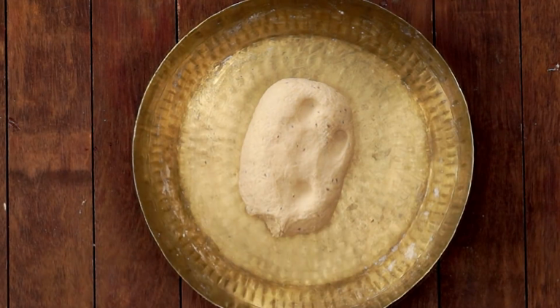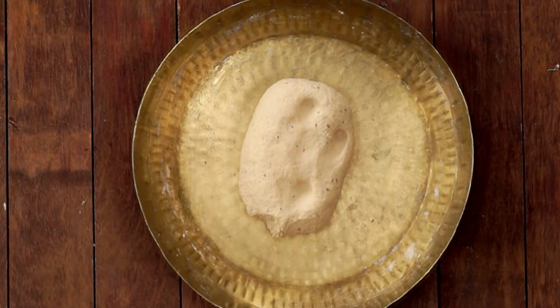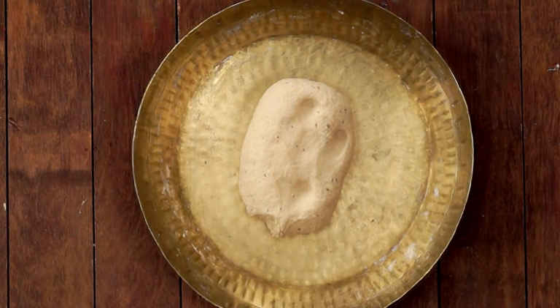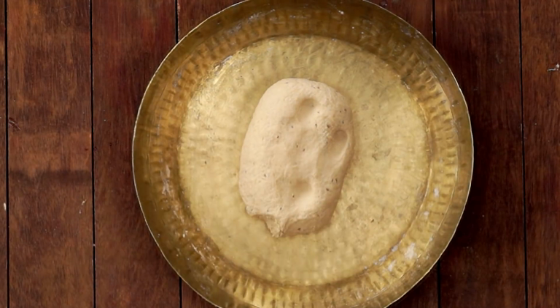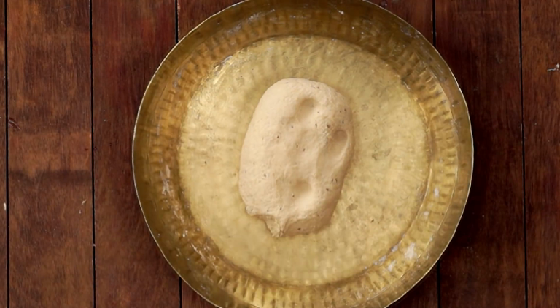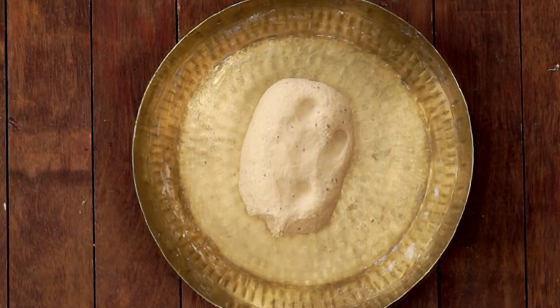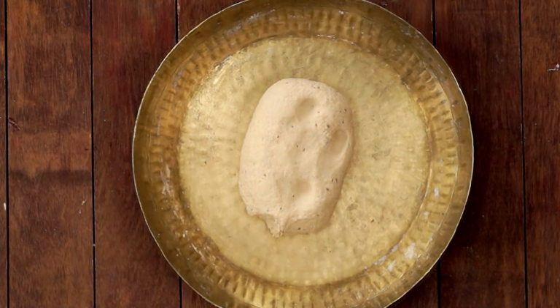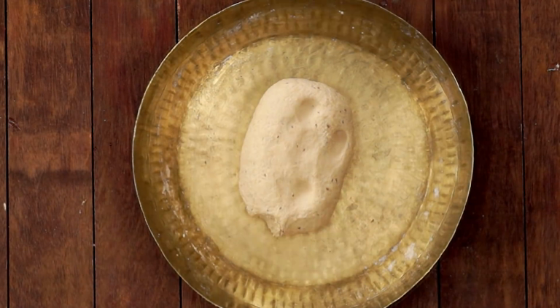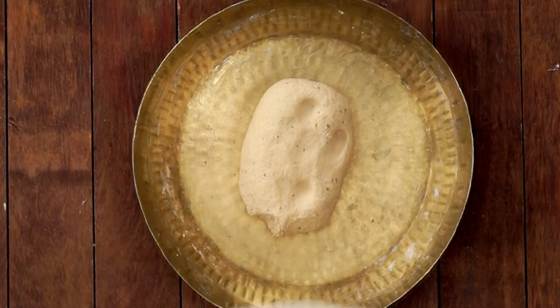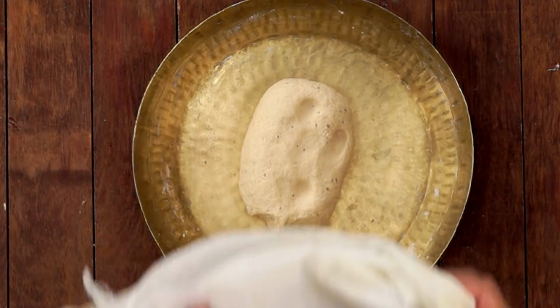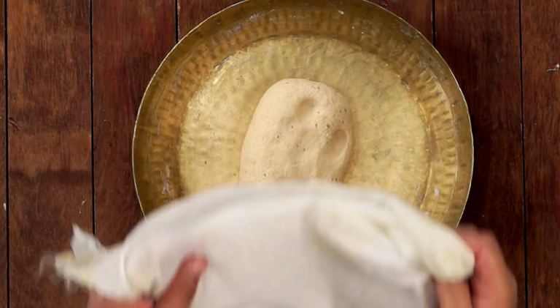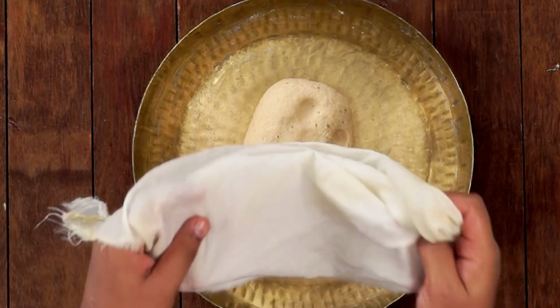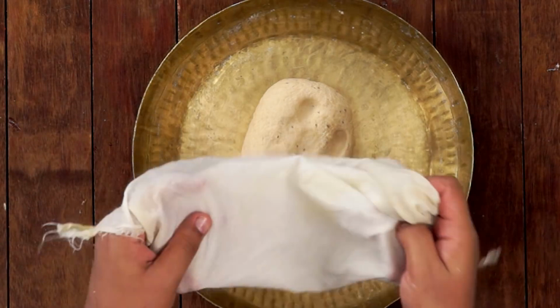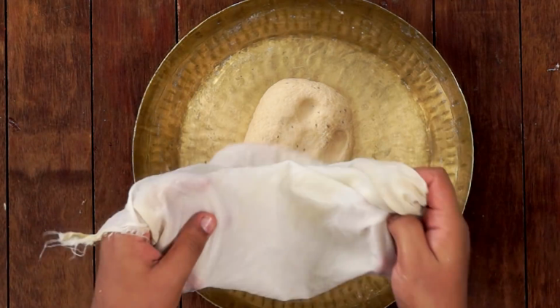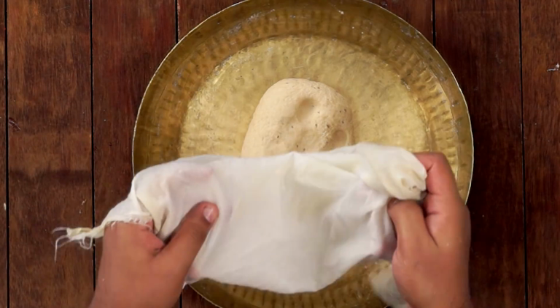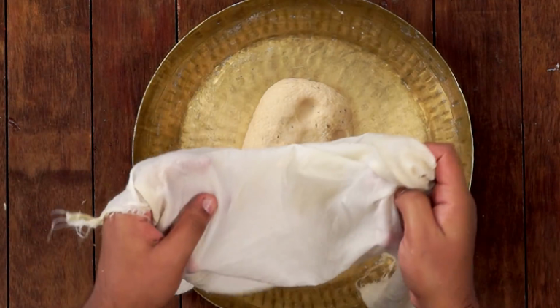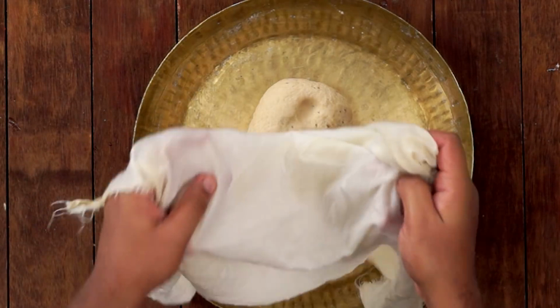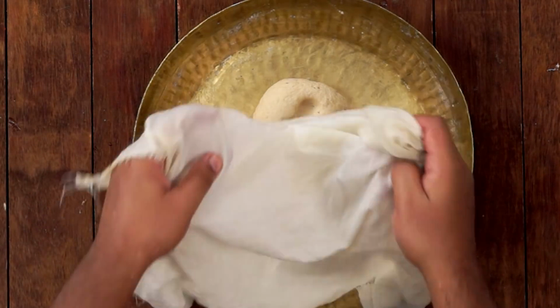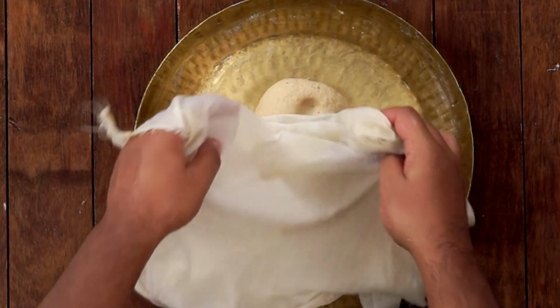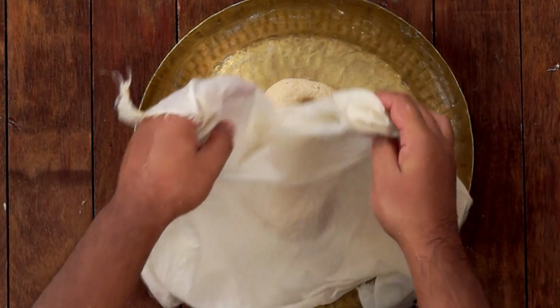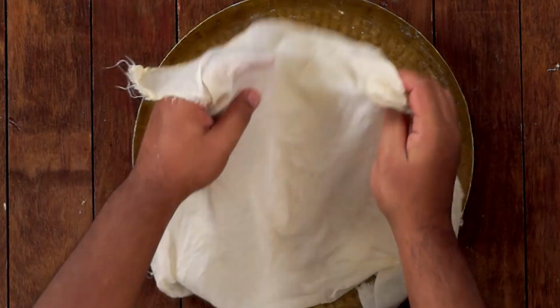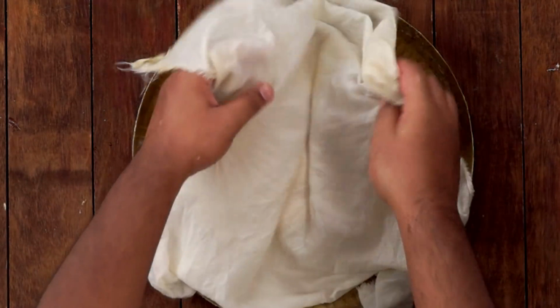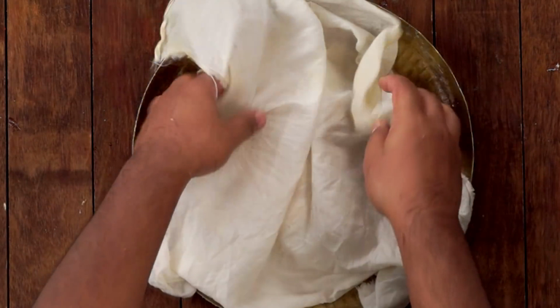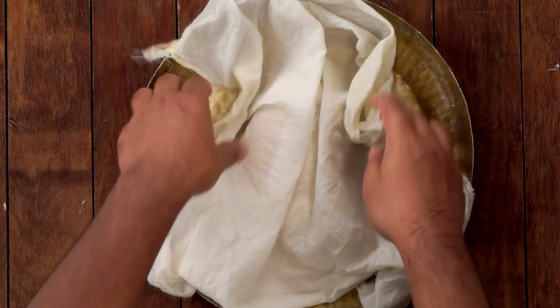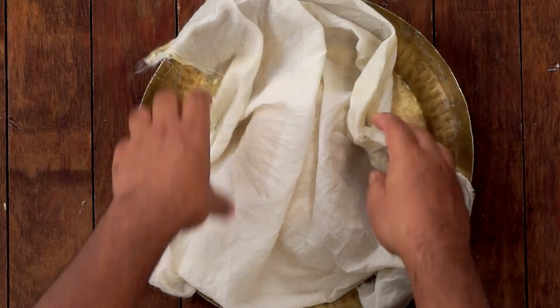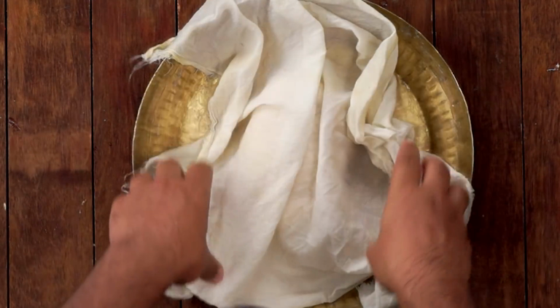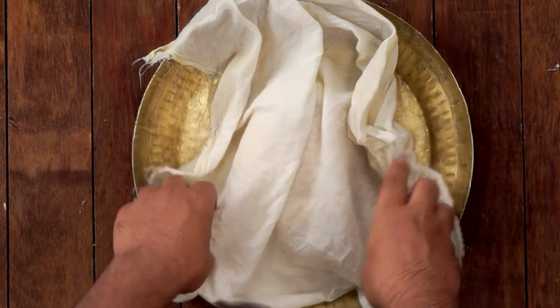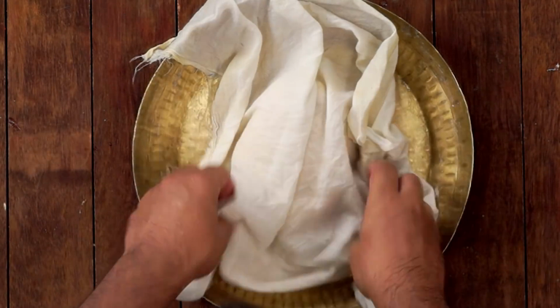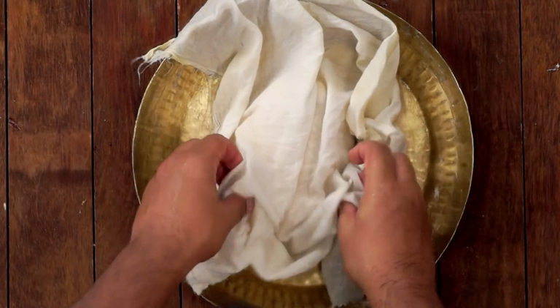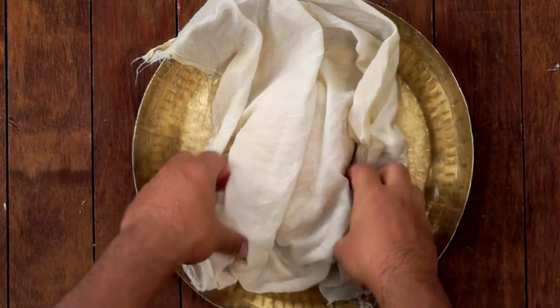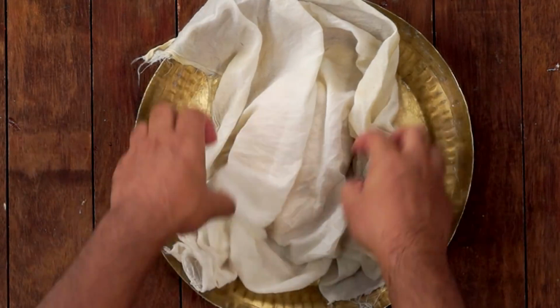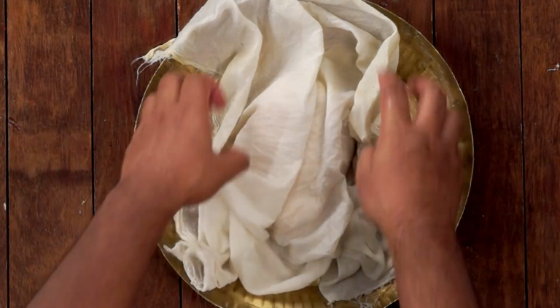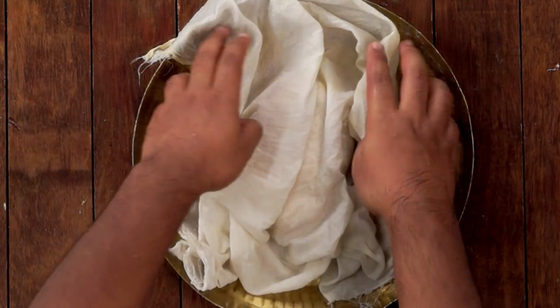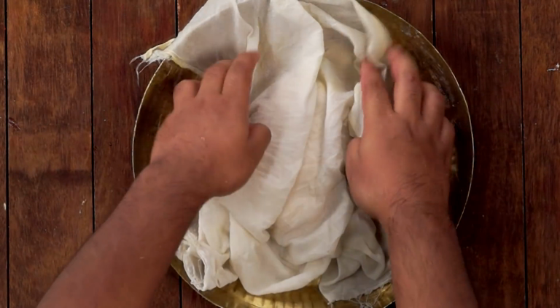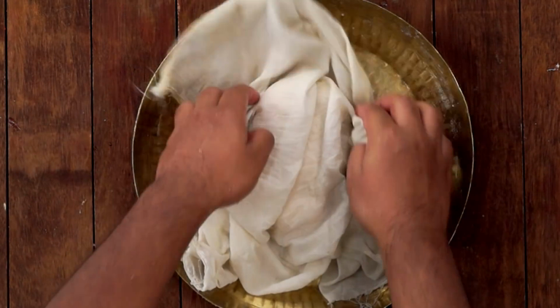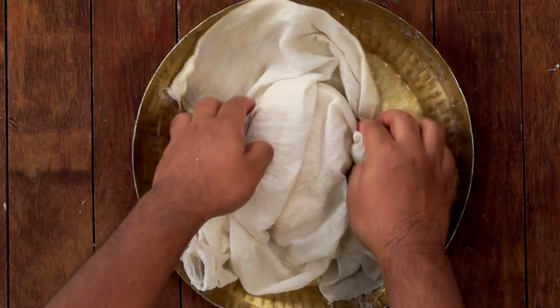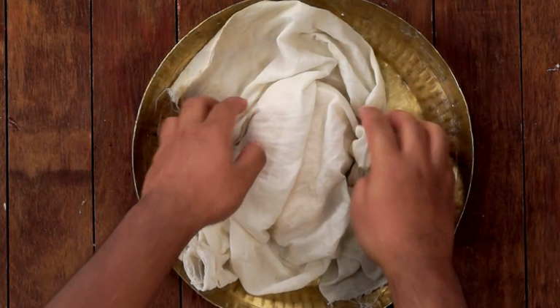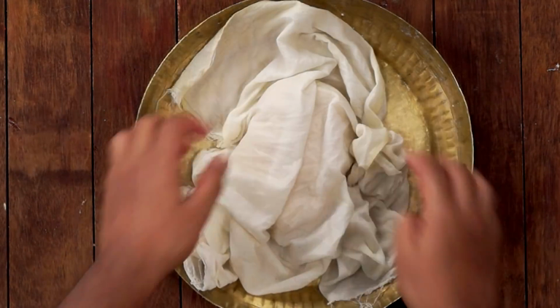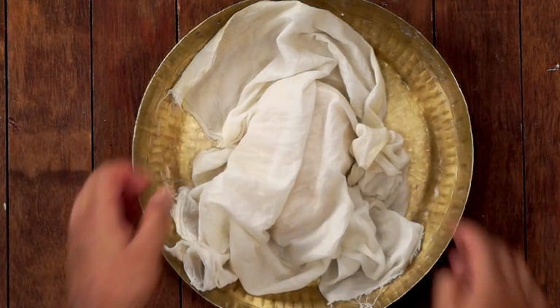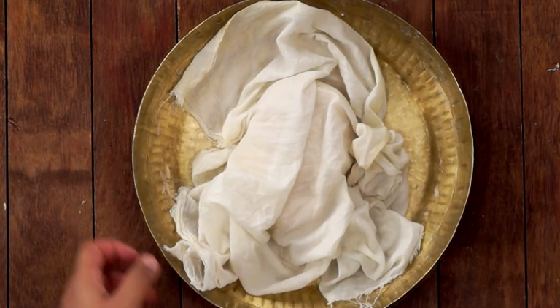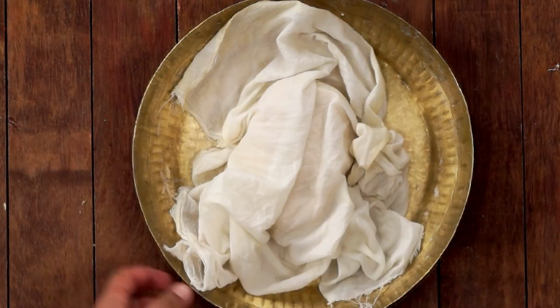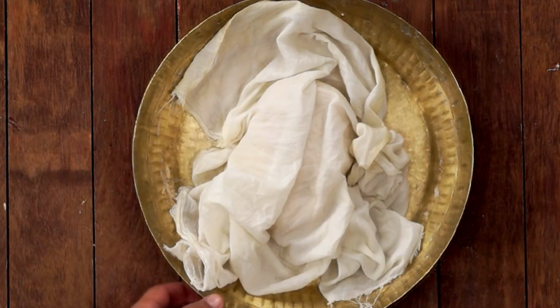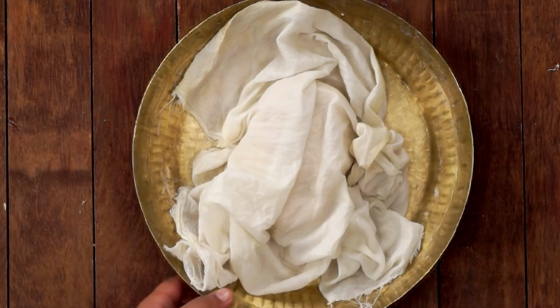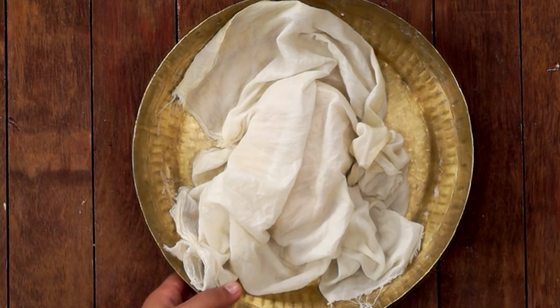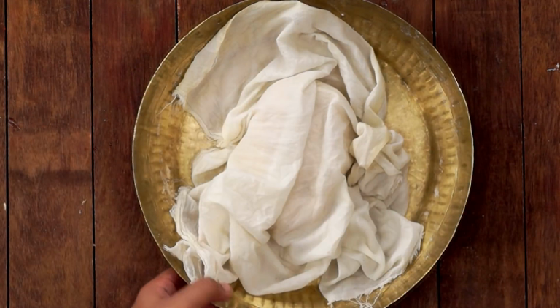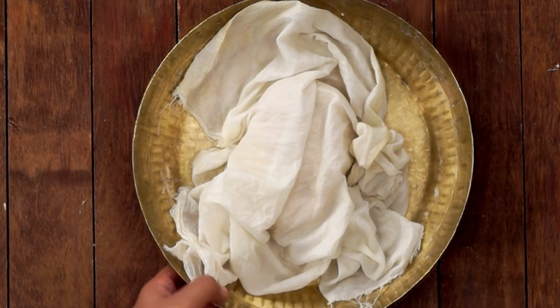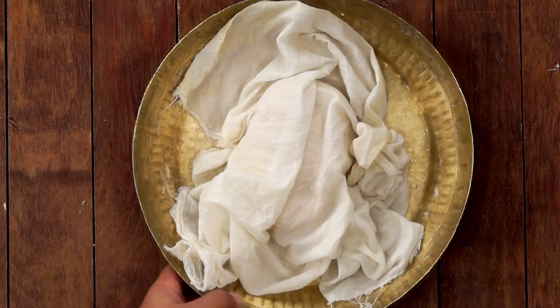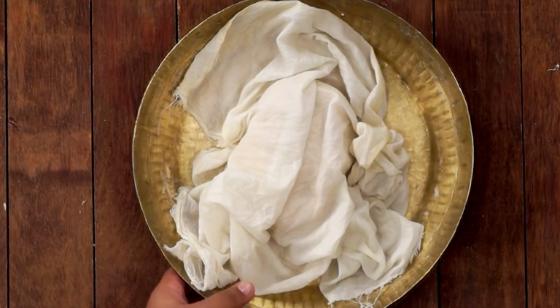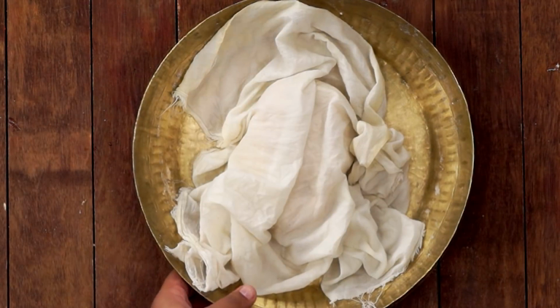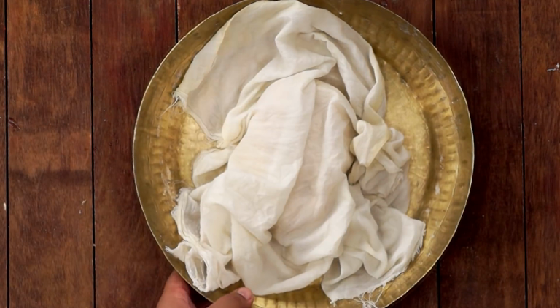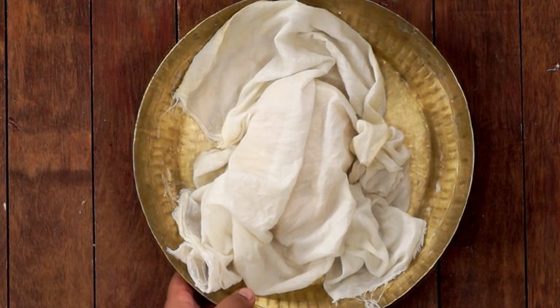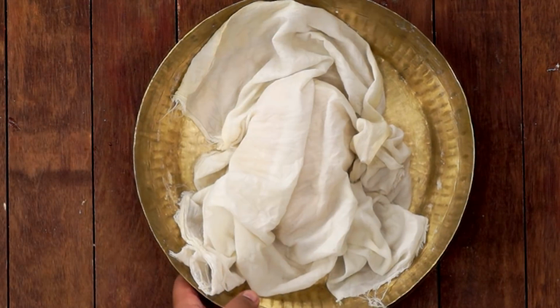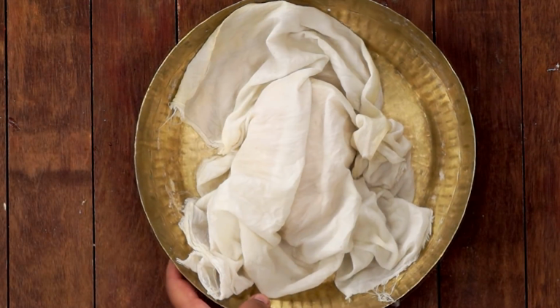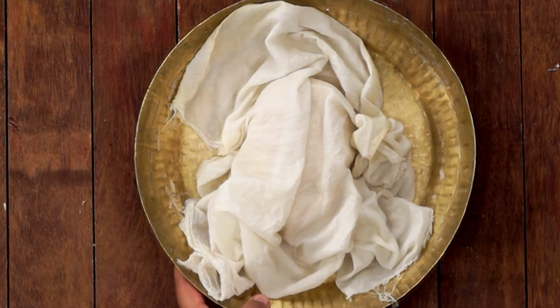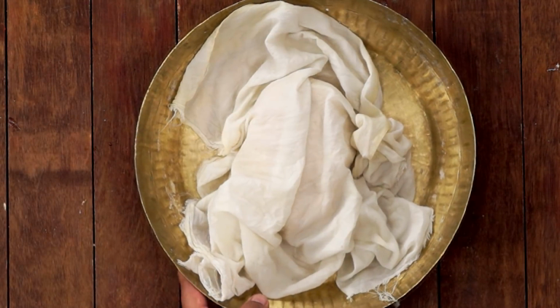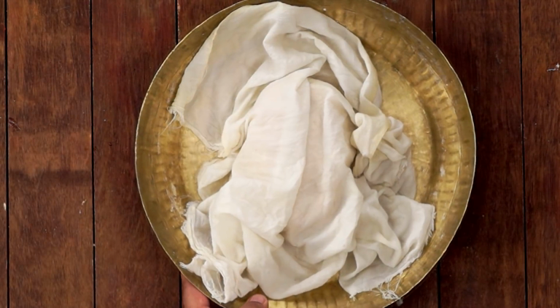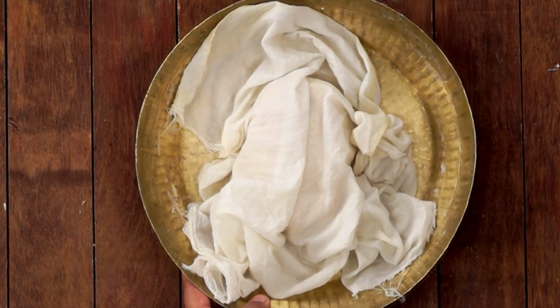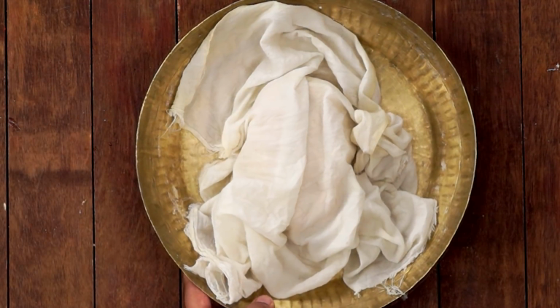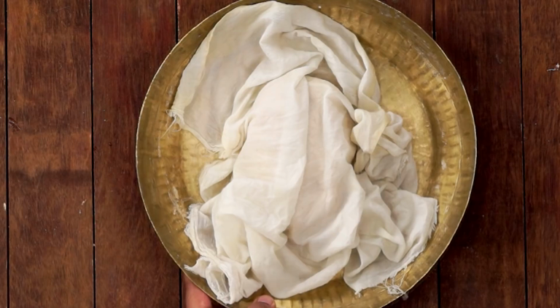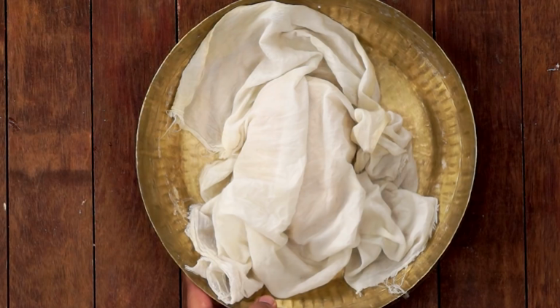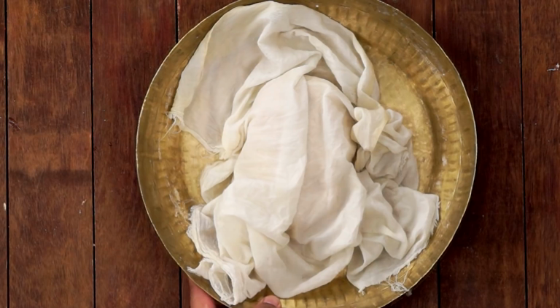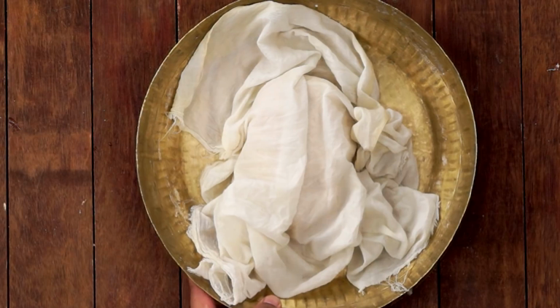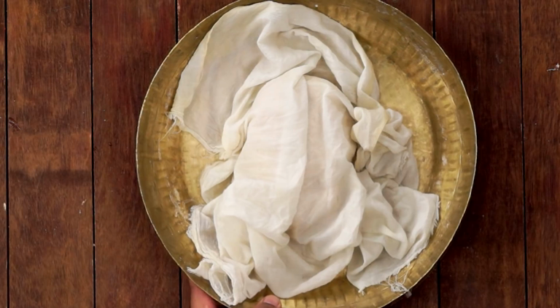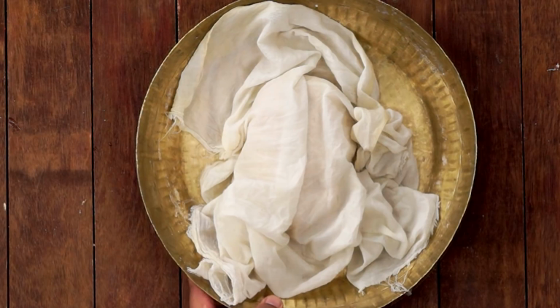Now we will cover the dough and let it rest for about 10 minutes. While the dough is resting, let's make the chutney and the chokha.